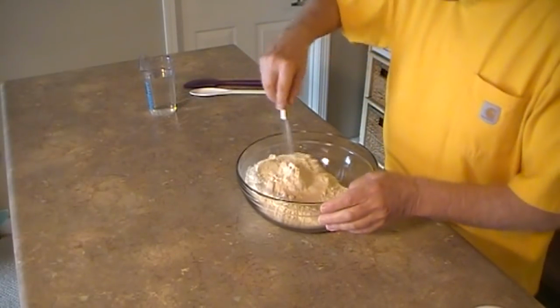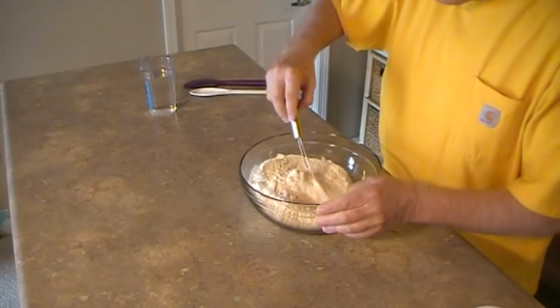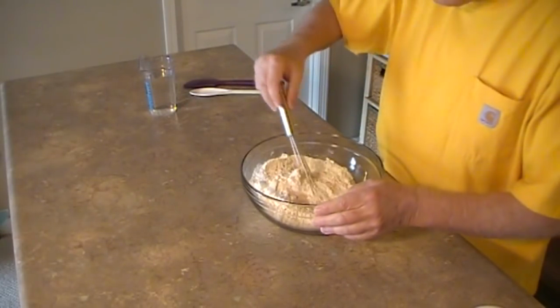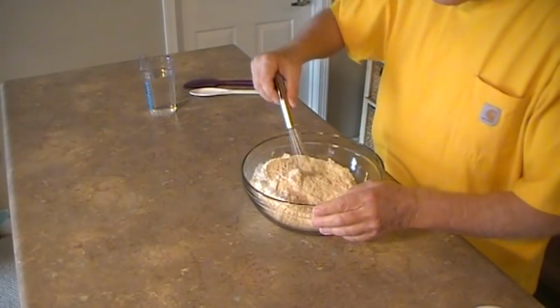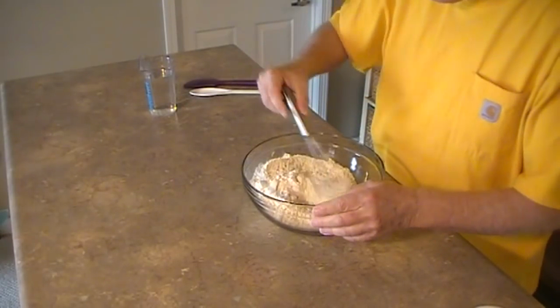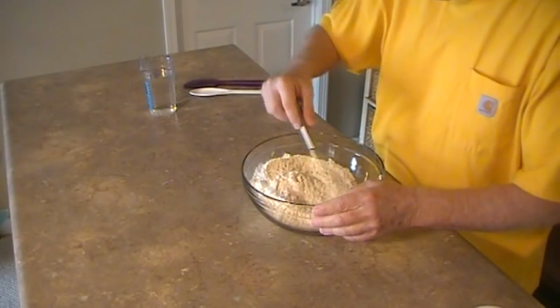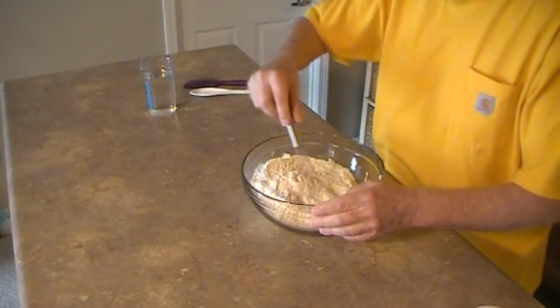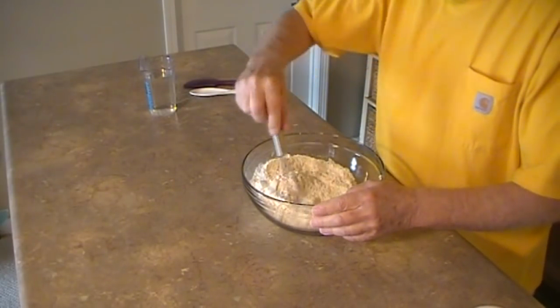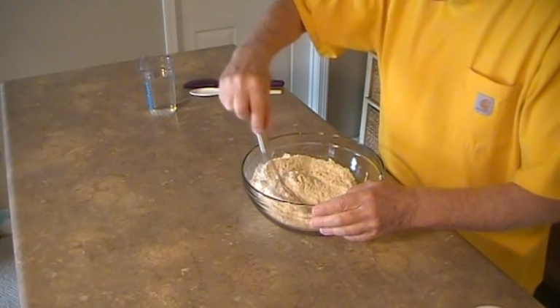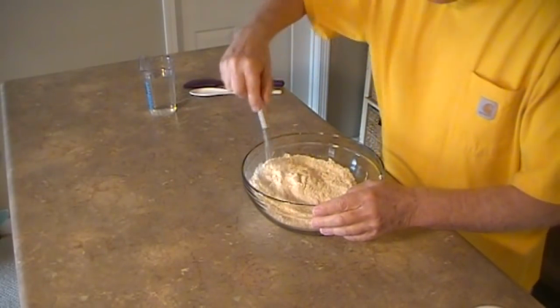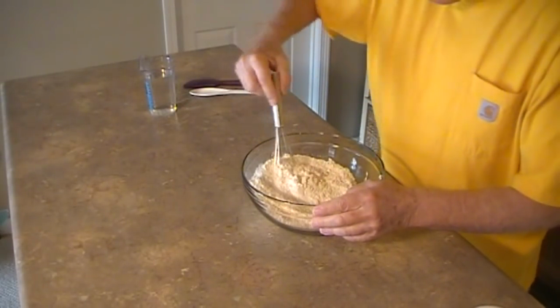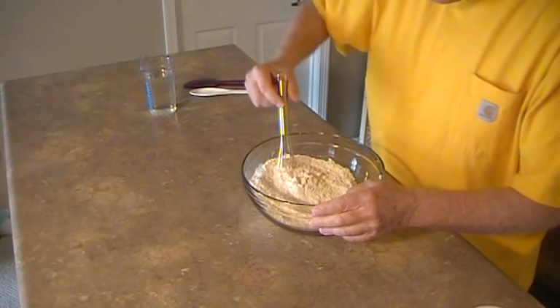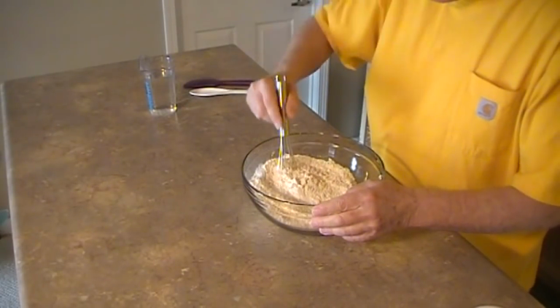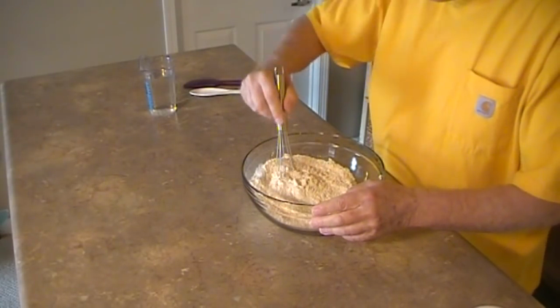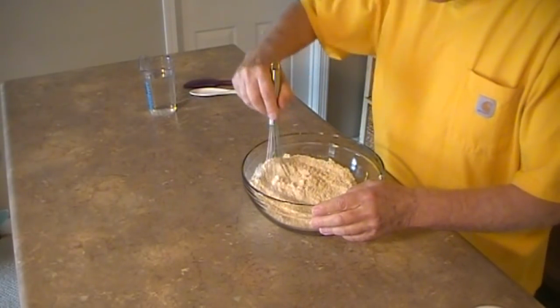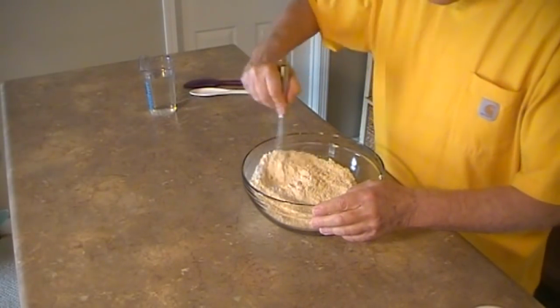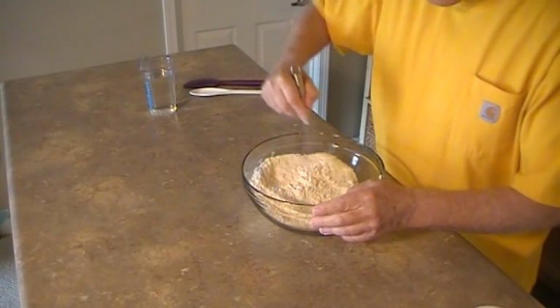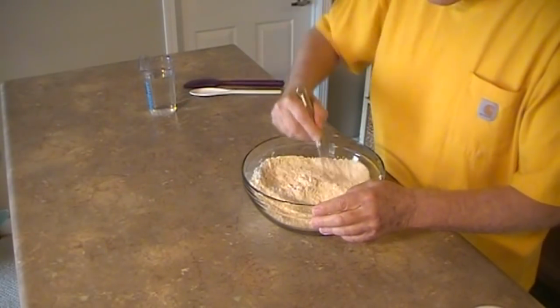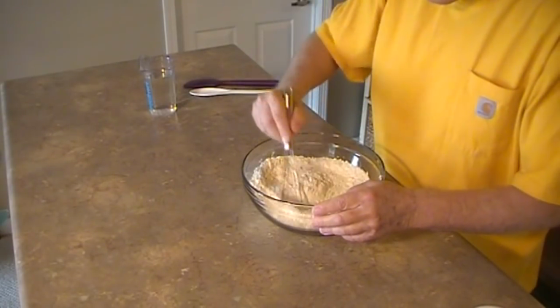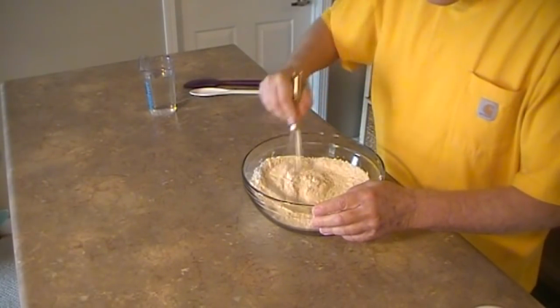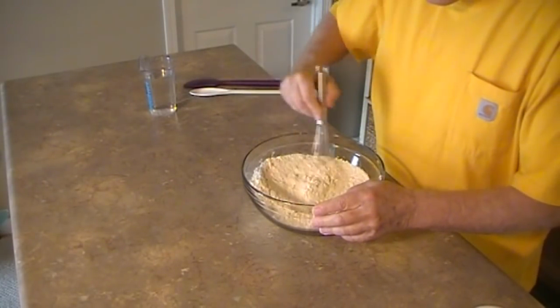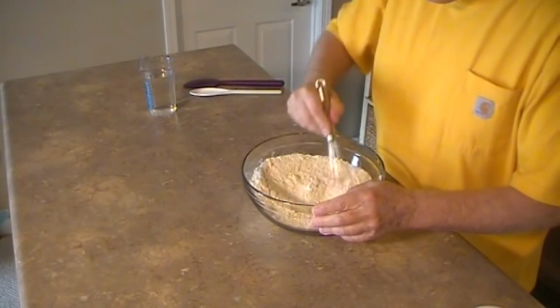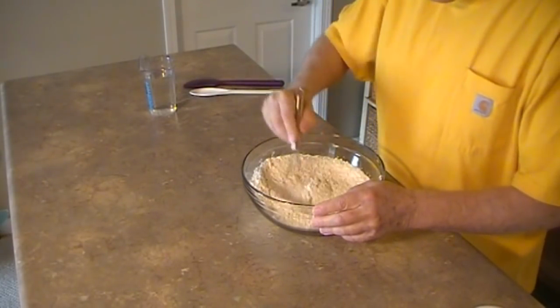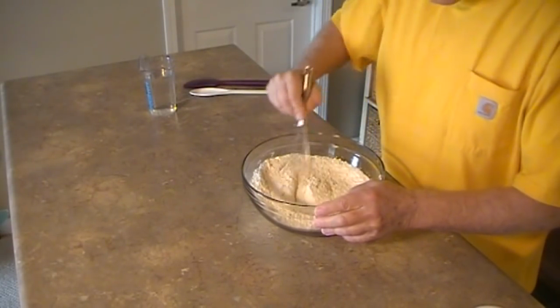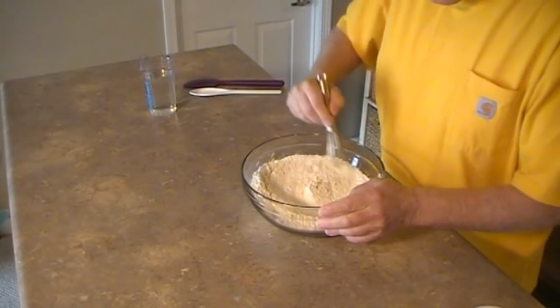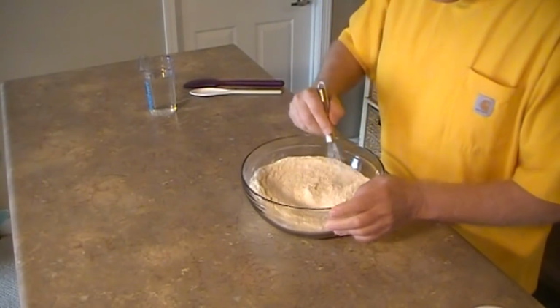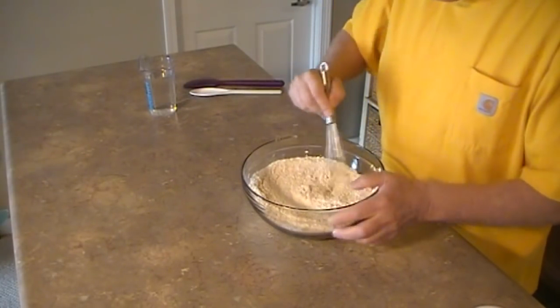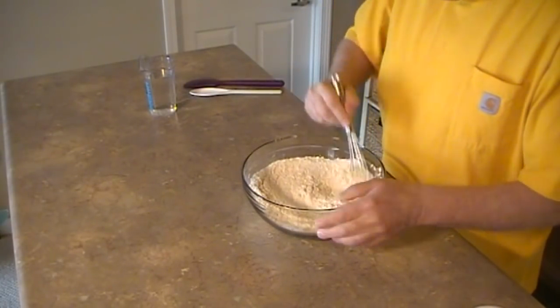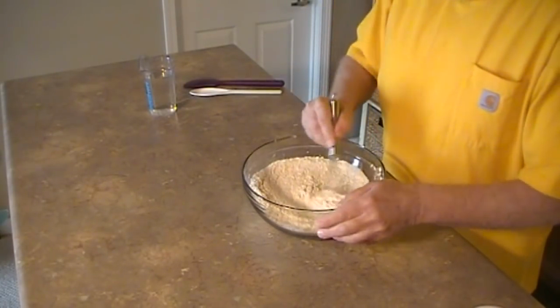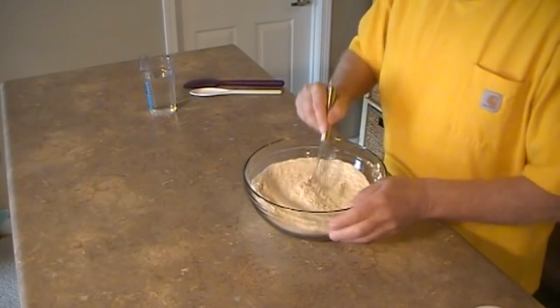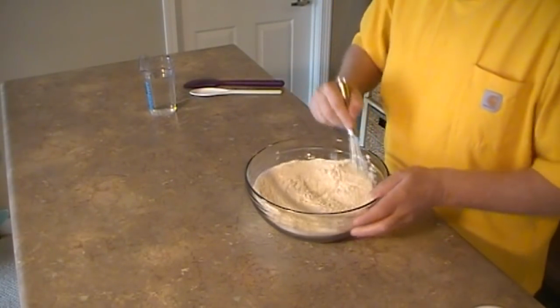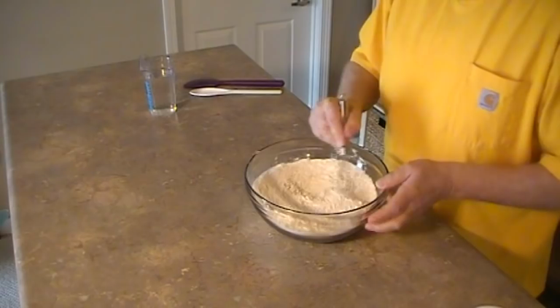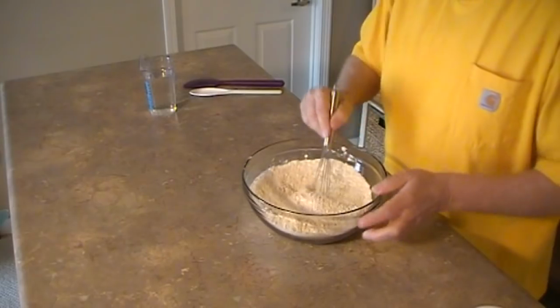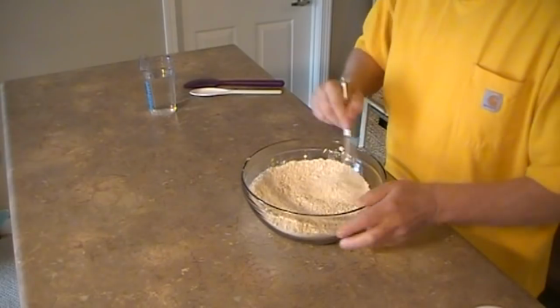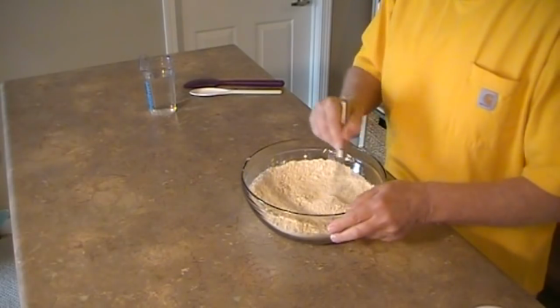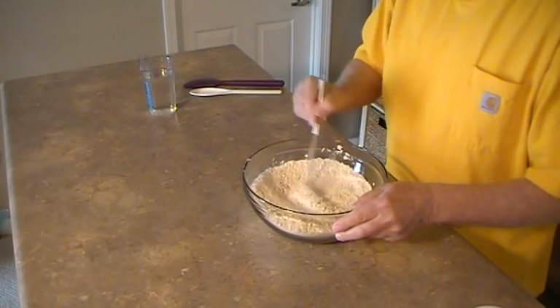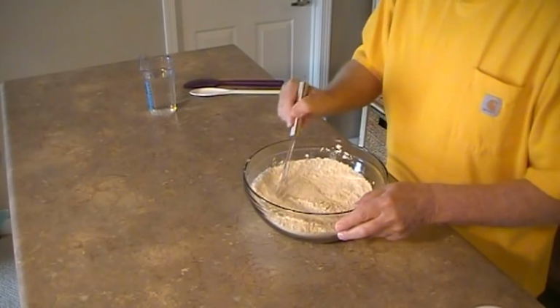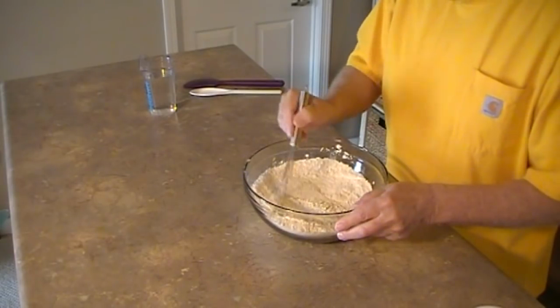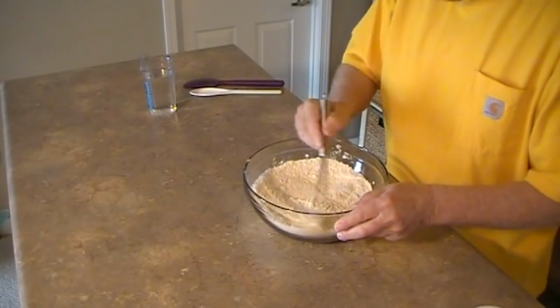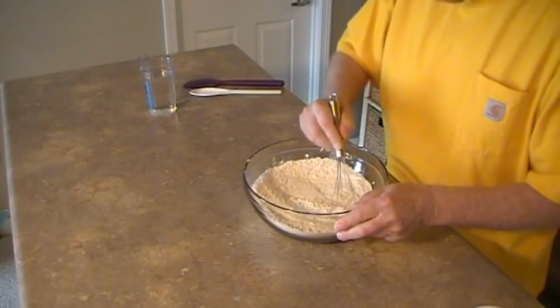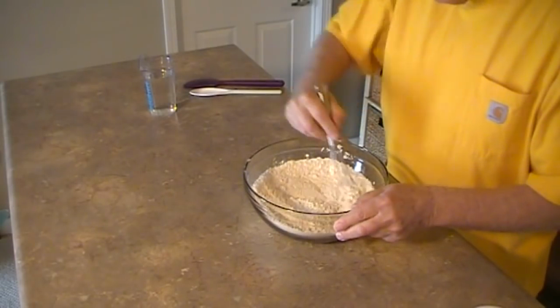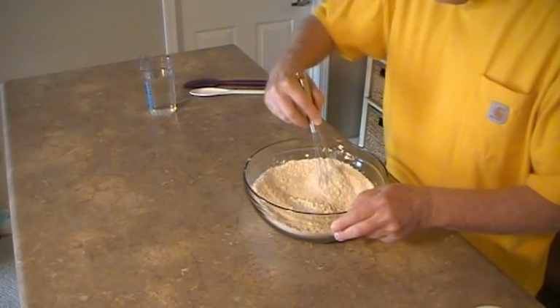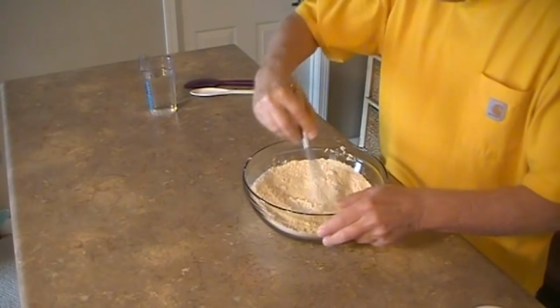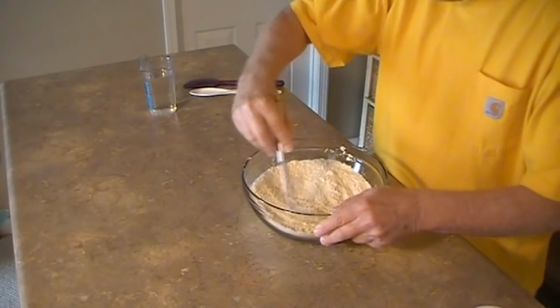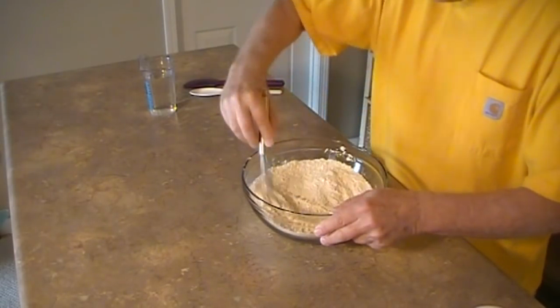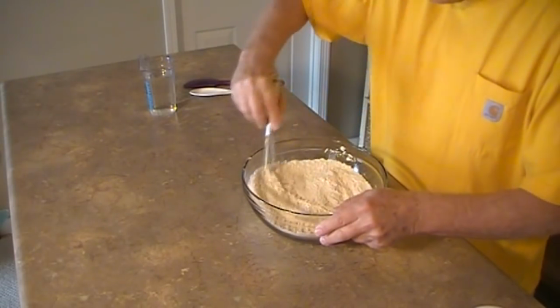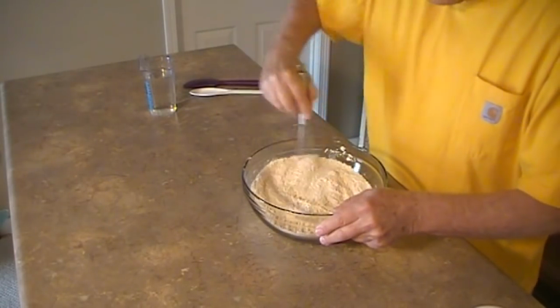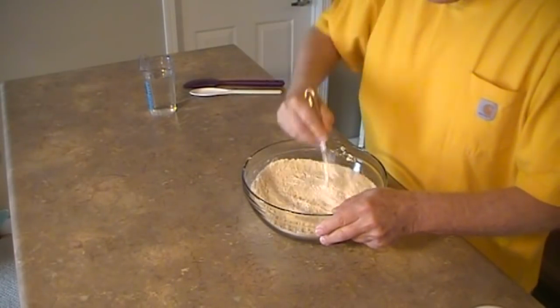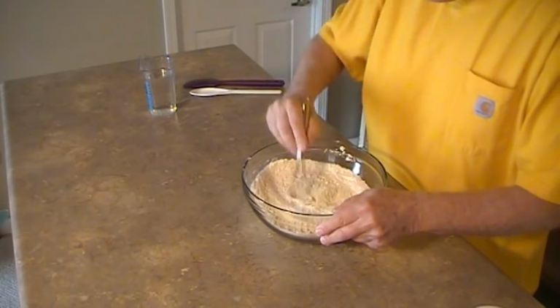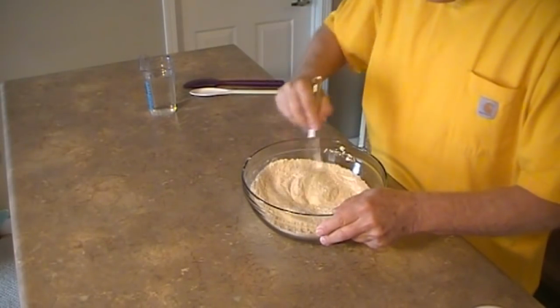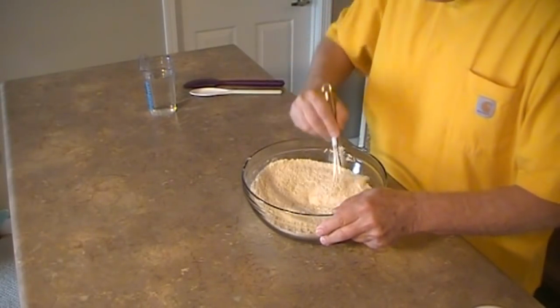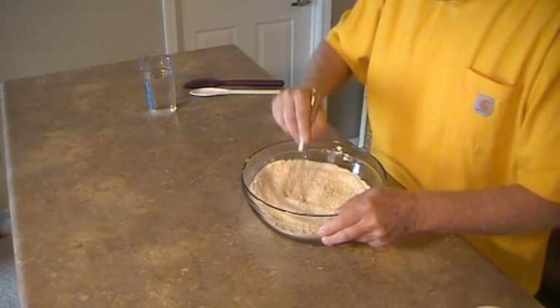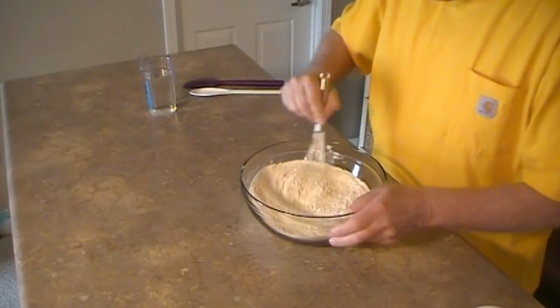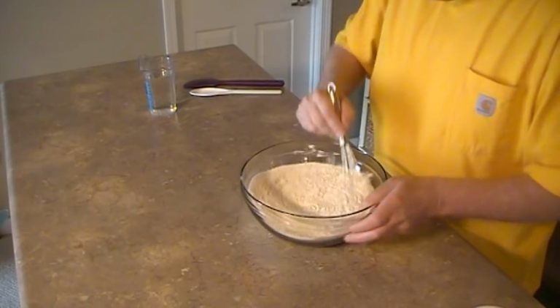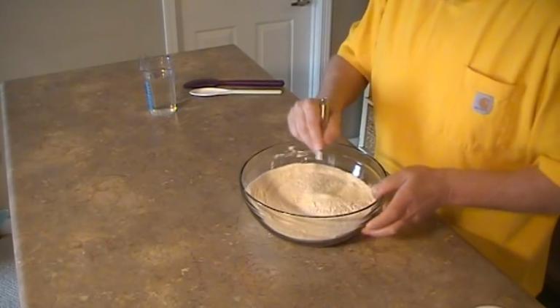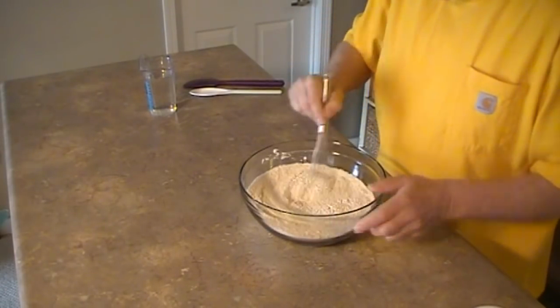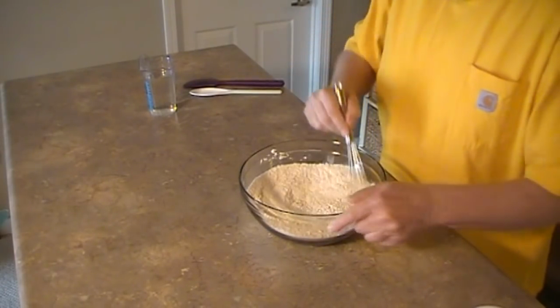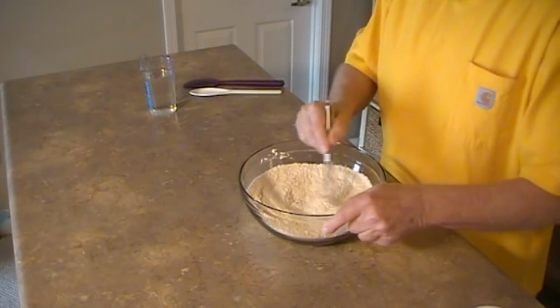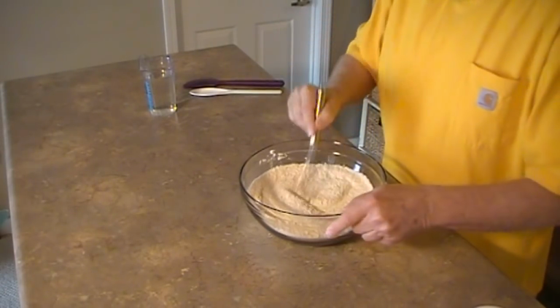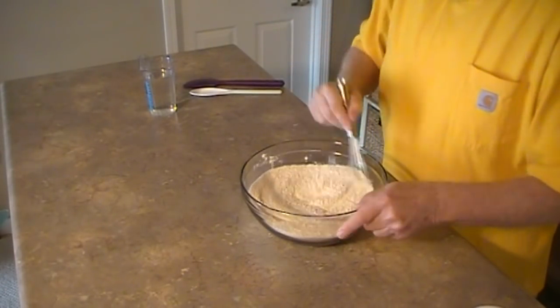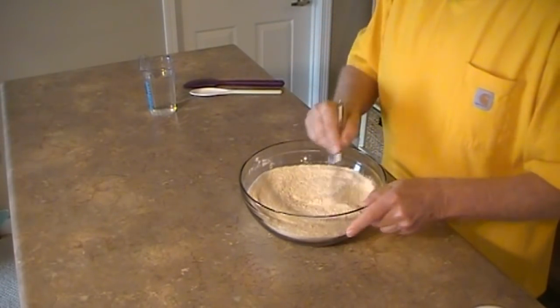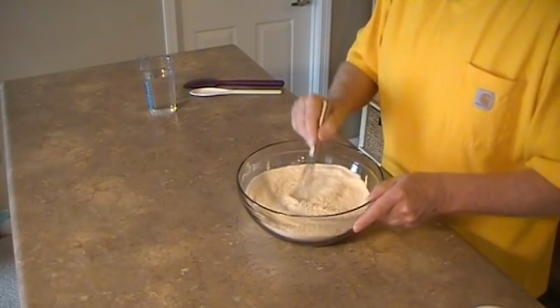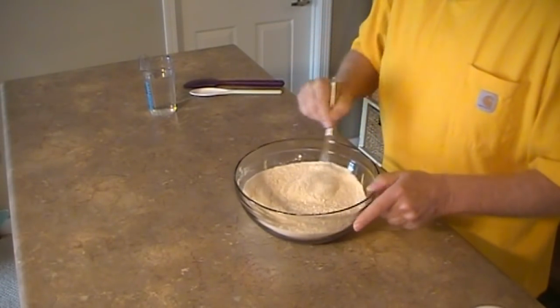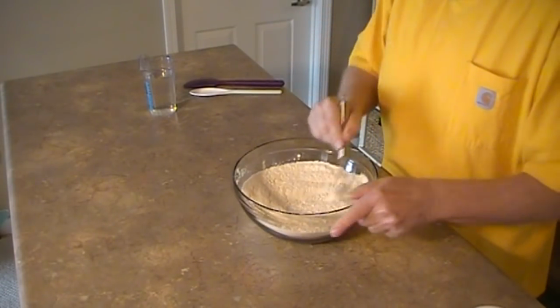Before we add the wet ingredients, I want to mix the dry ingredients to ensure that the salt and yeast are evenly distributed throughout the flour.